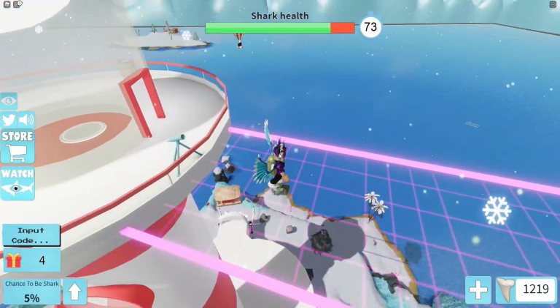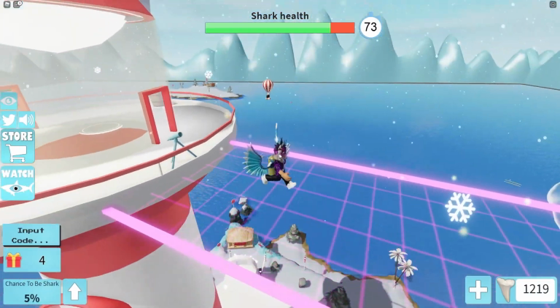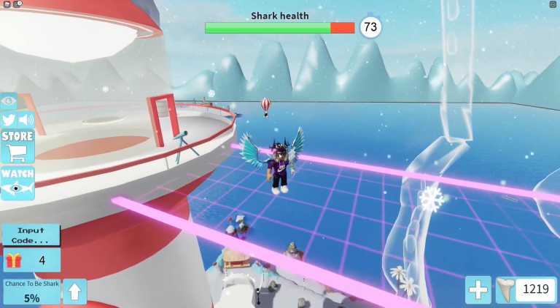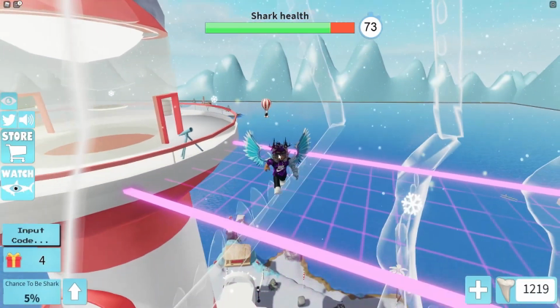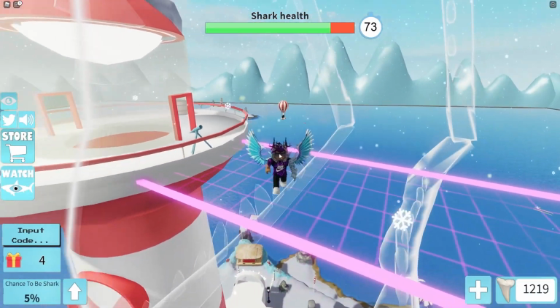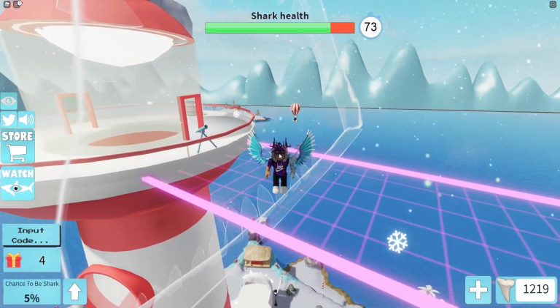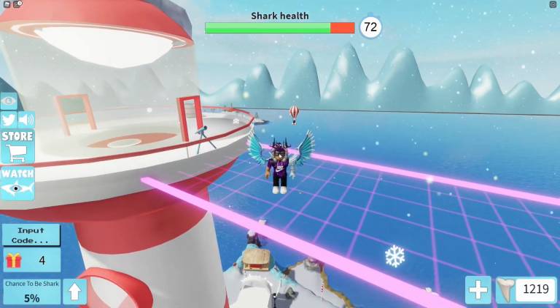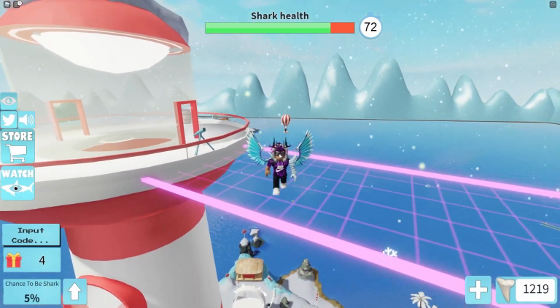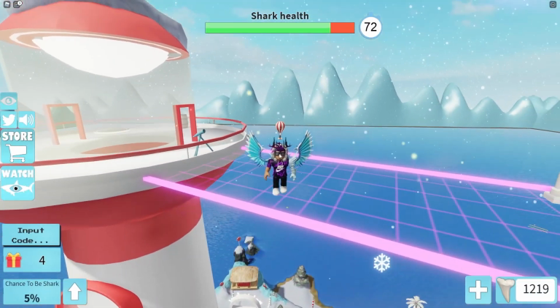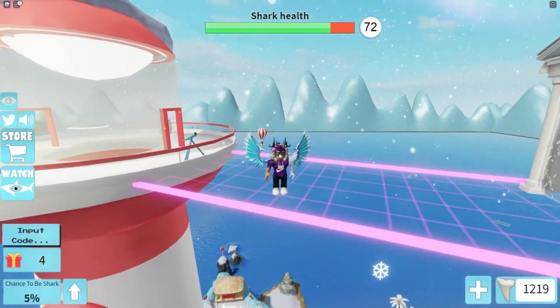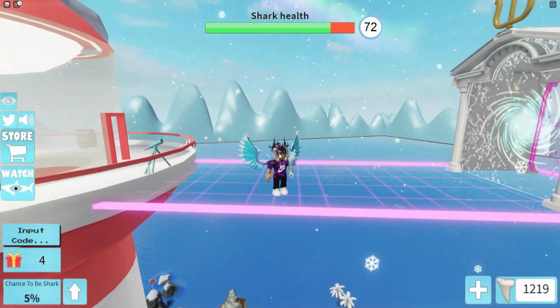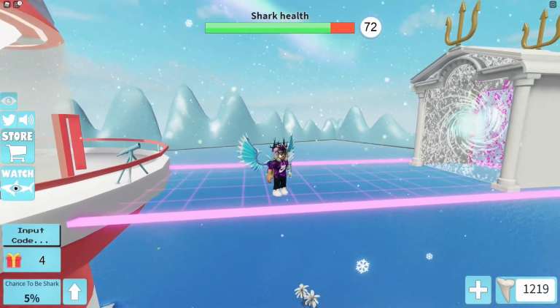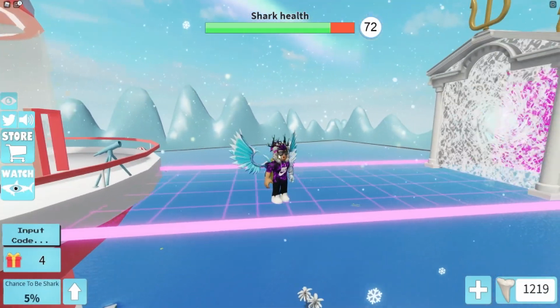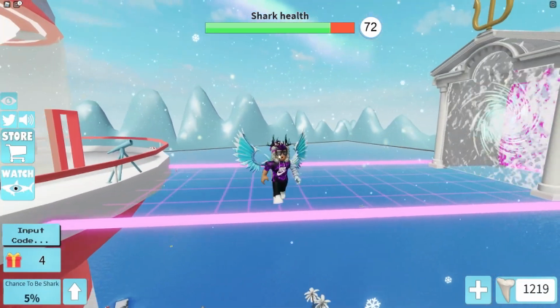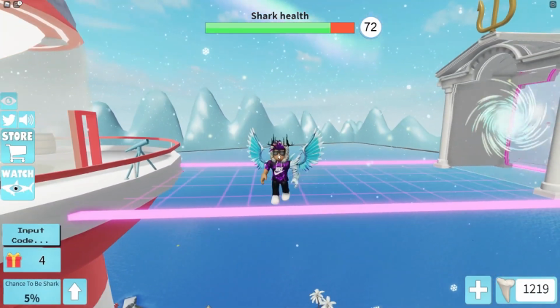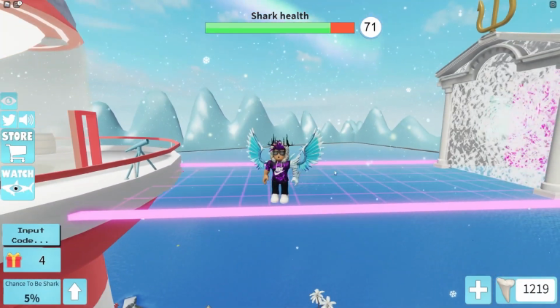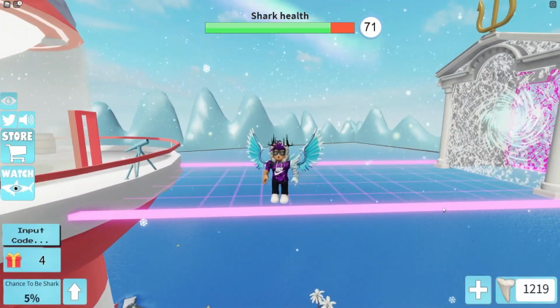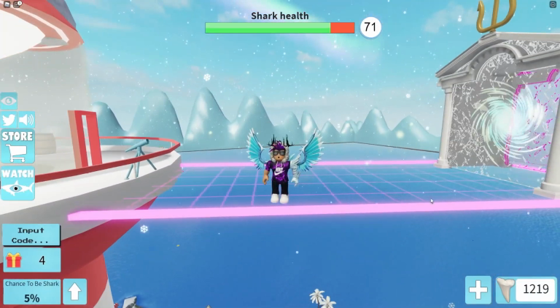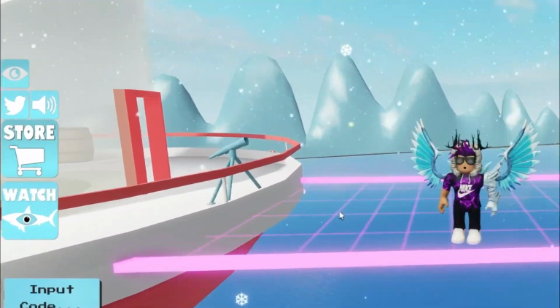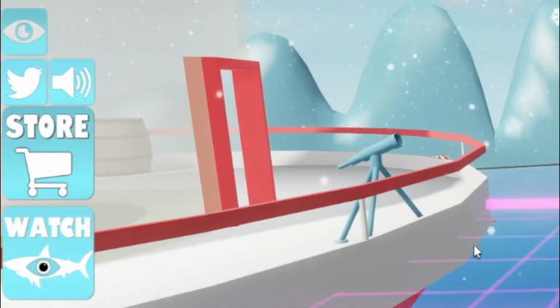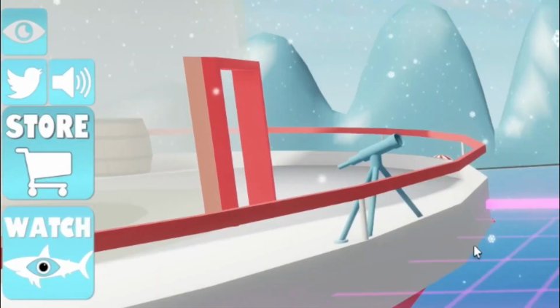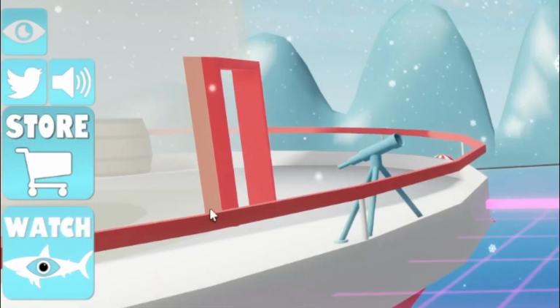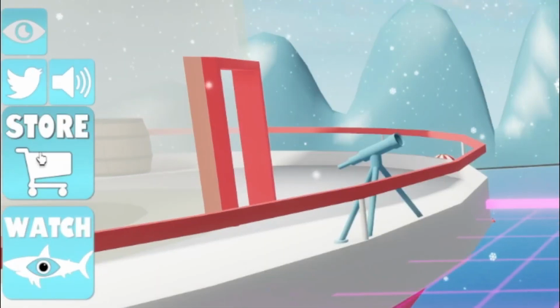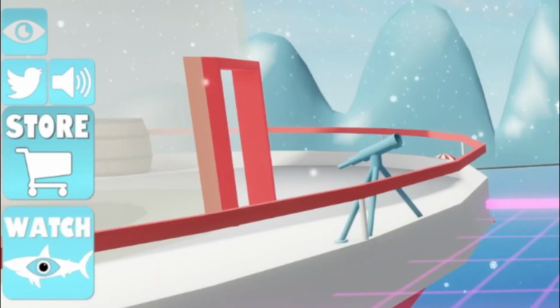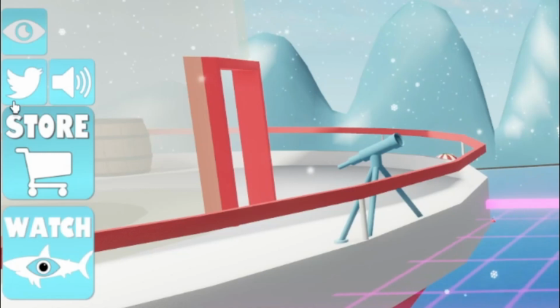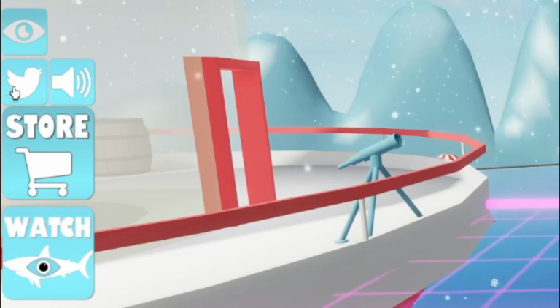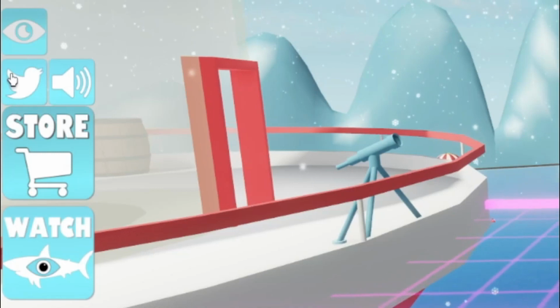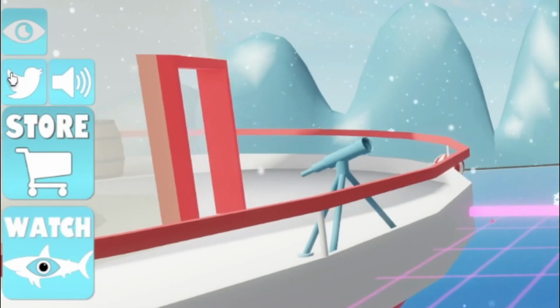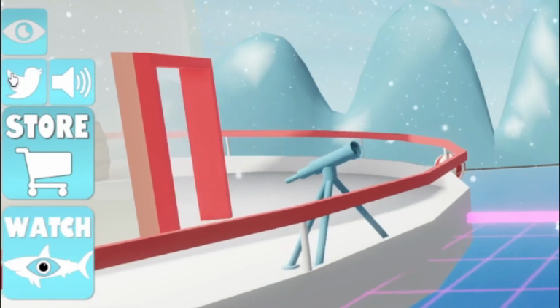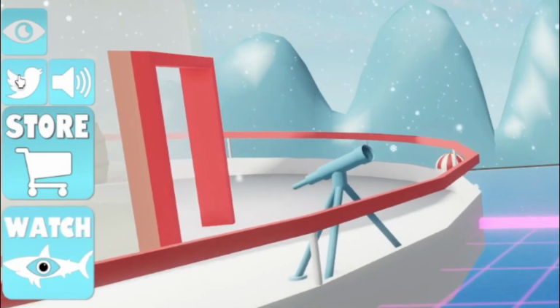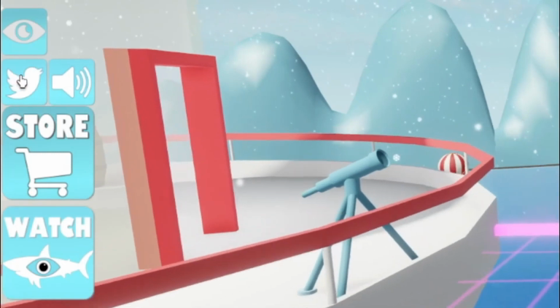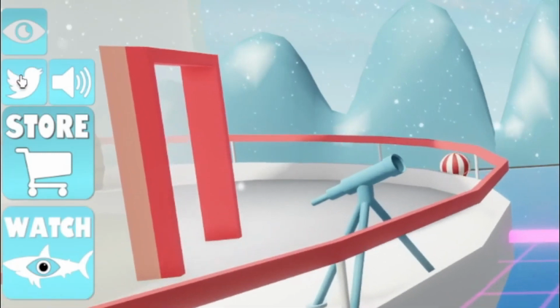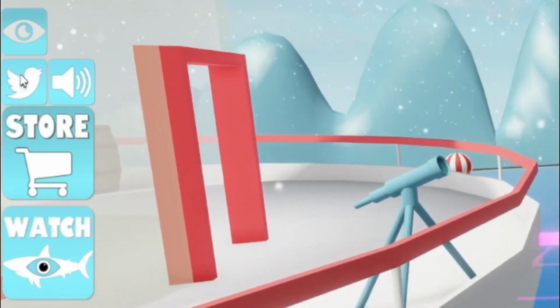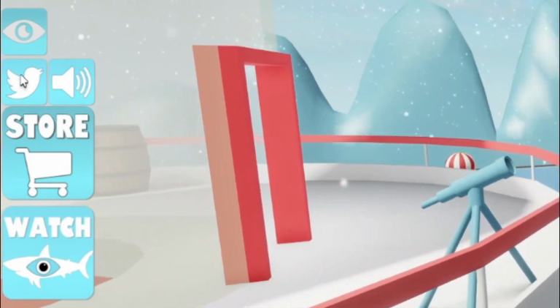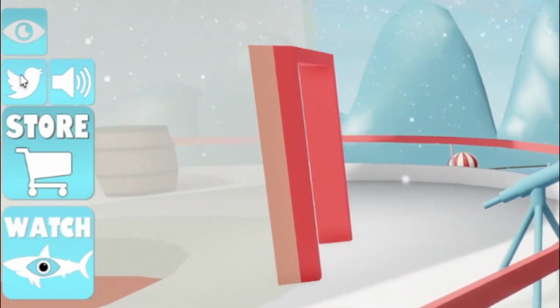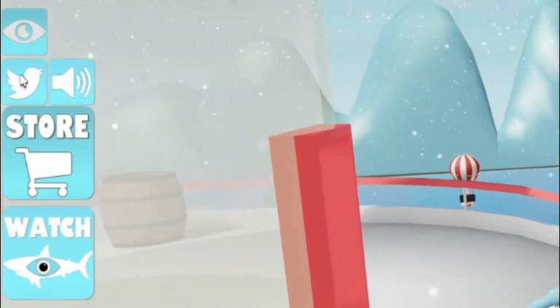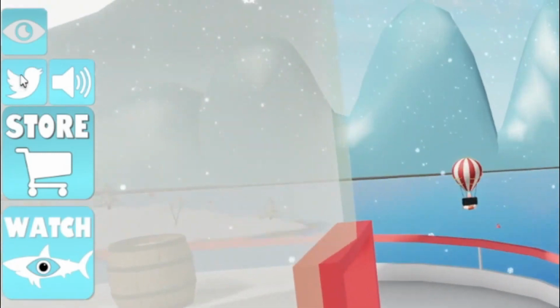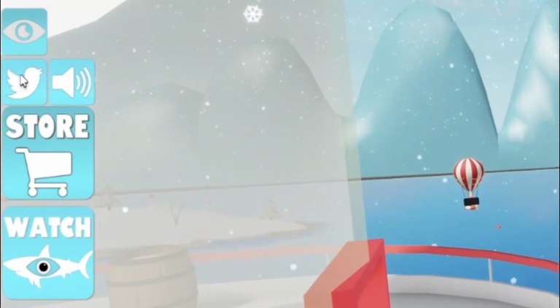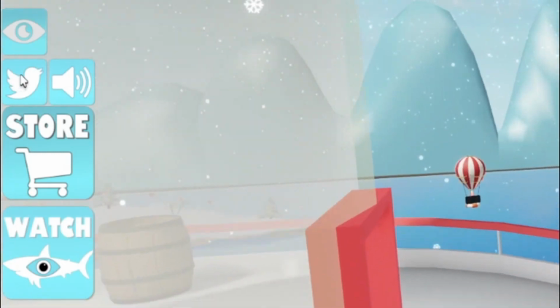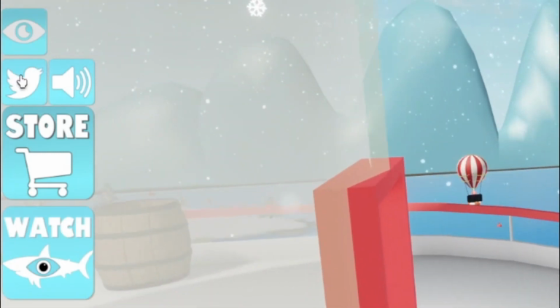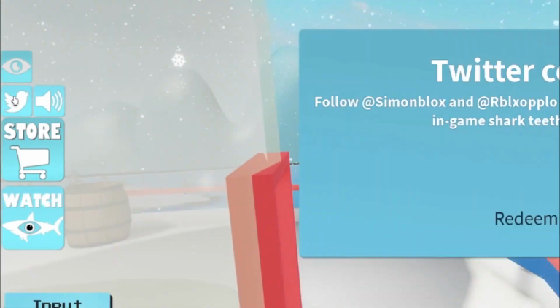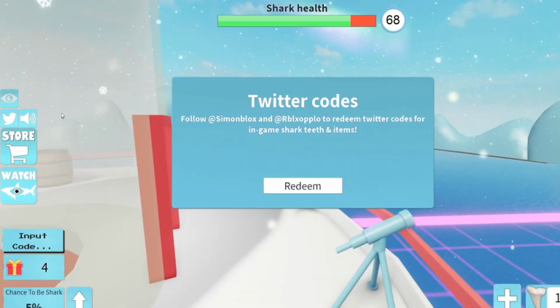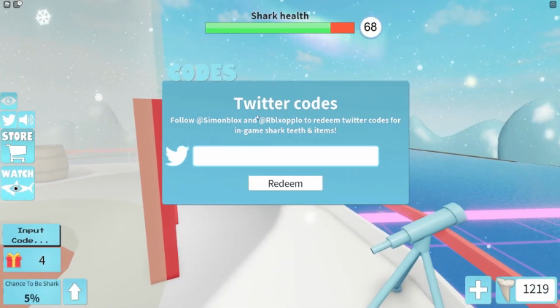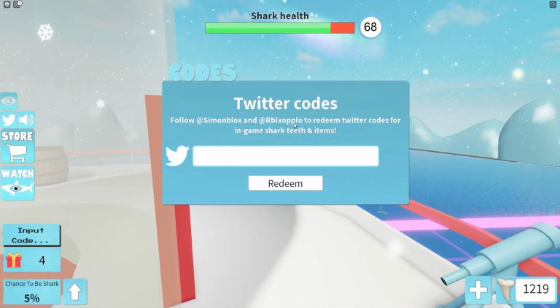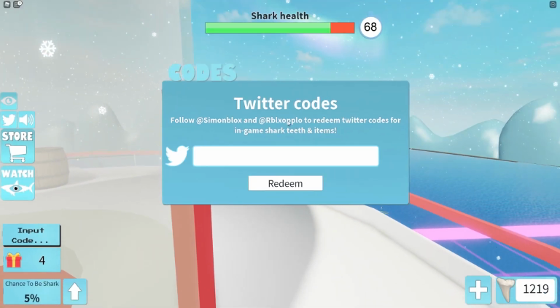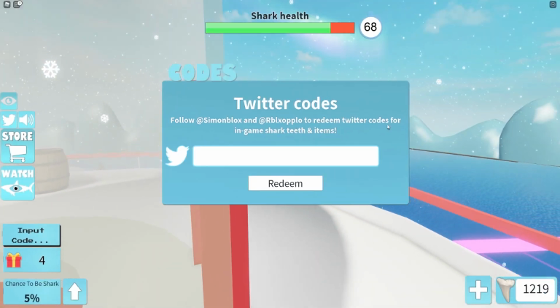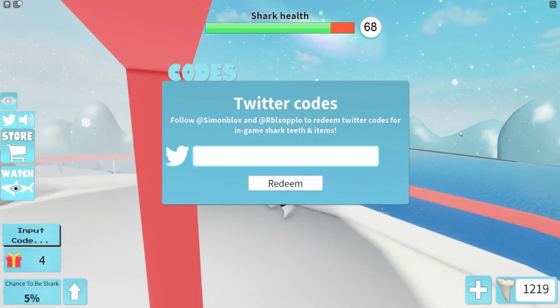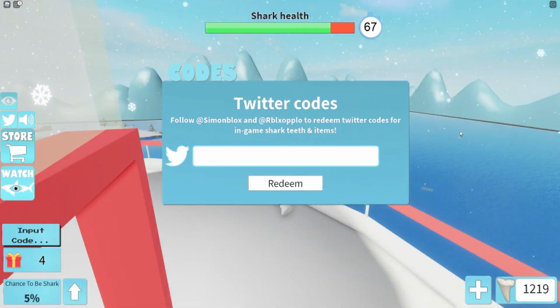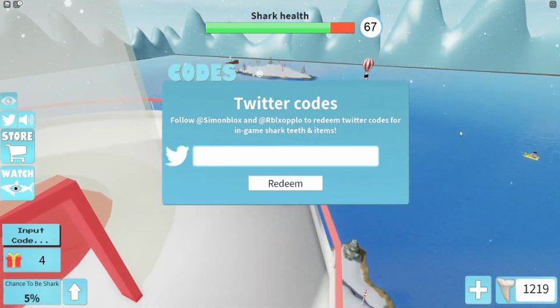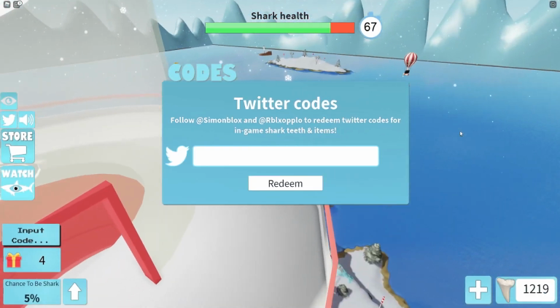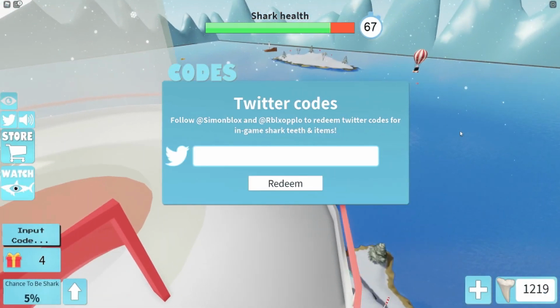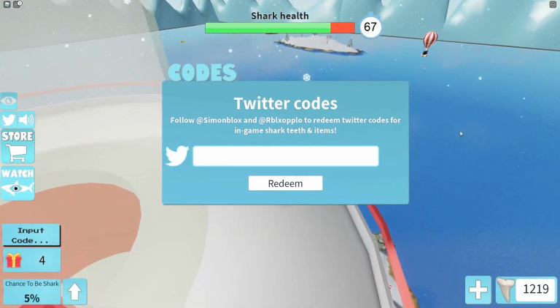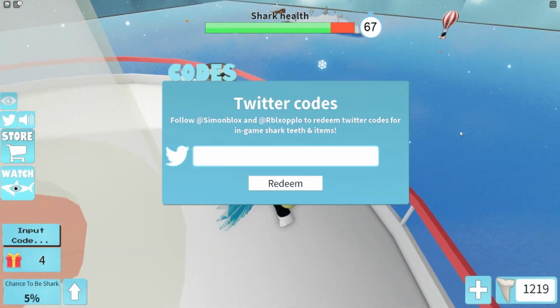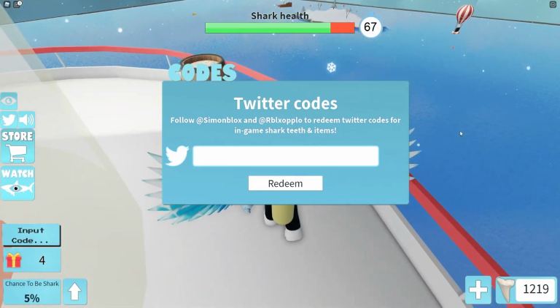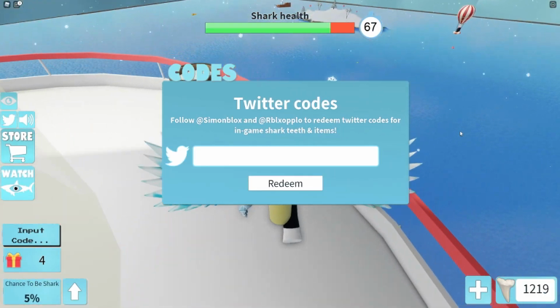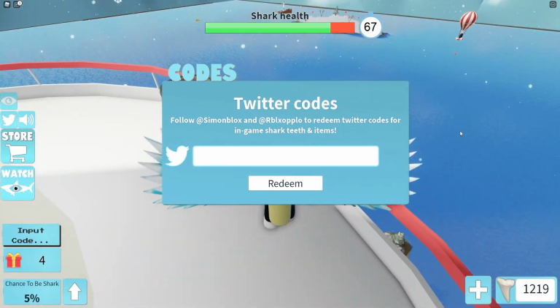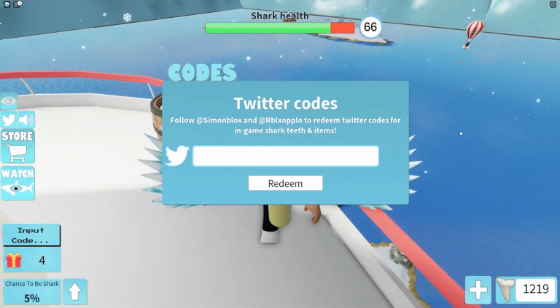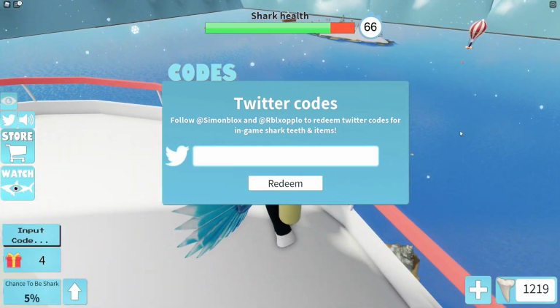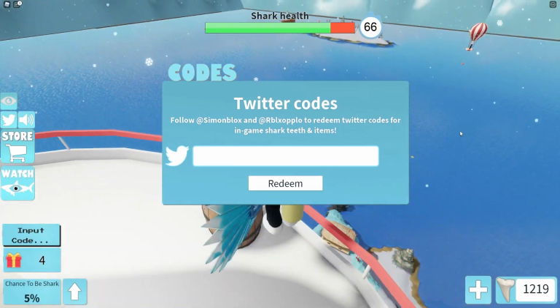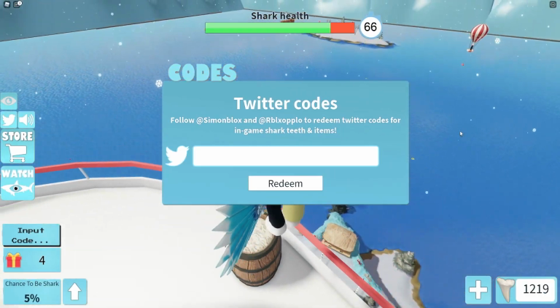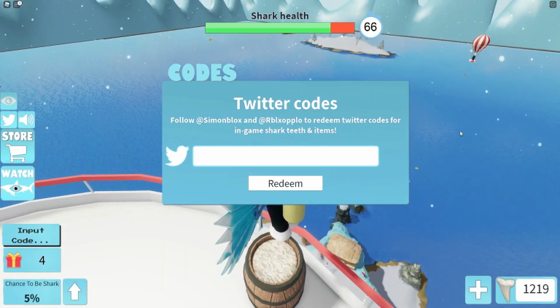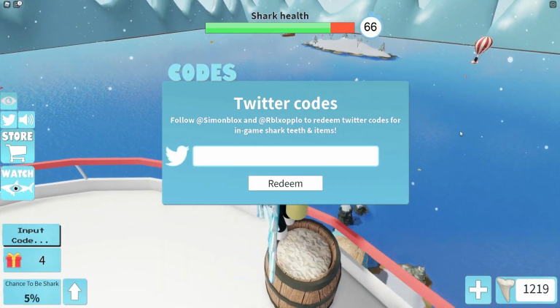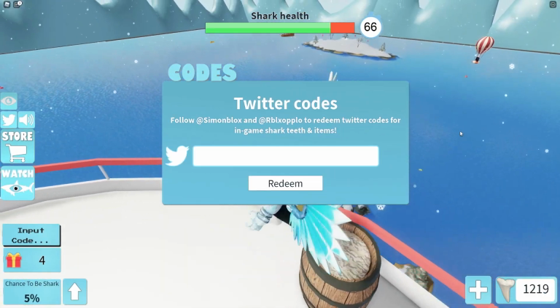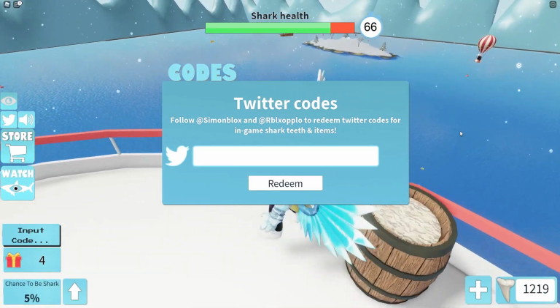If you don't know already how to claim codes in SharkBite, go to the left side of the screen and click on the Twitter button. The code menu will then come up.